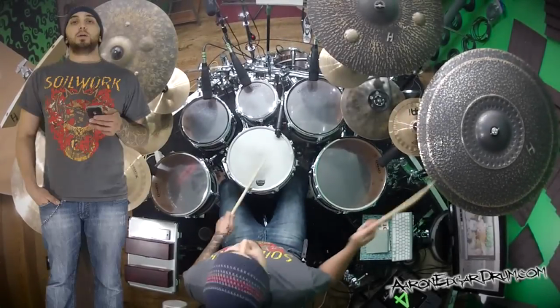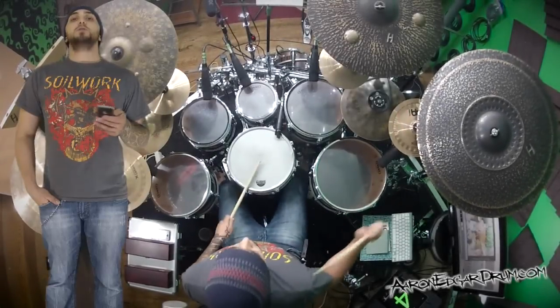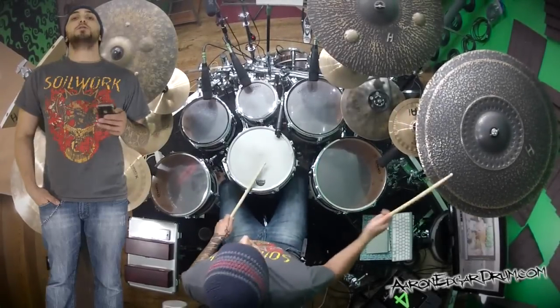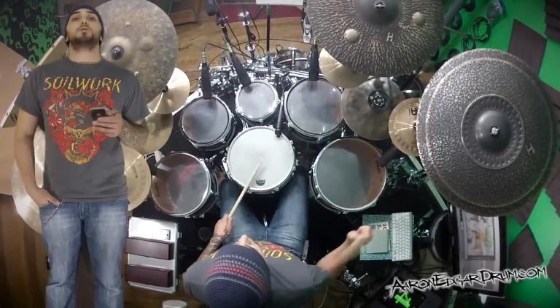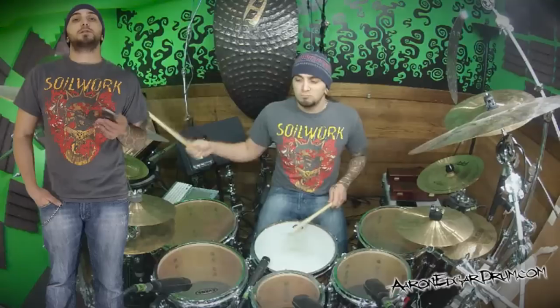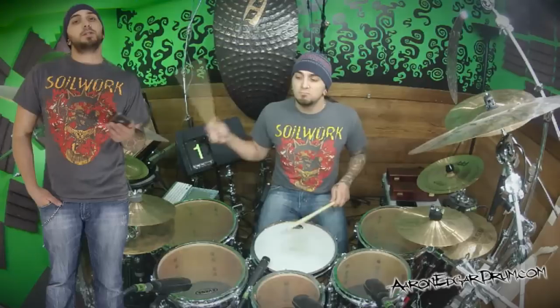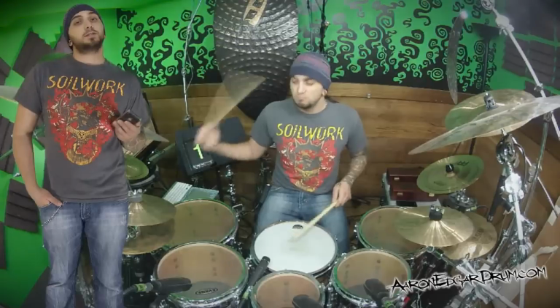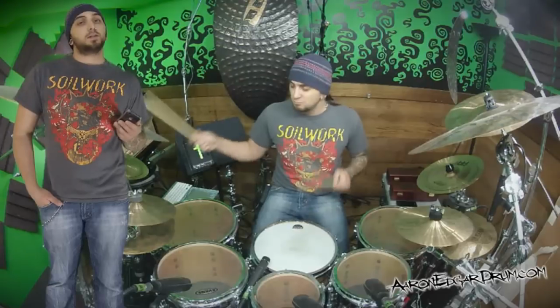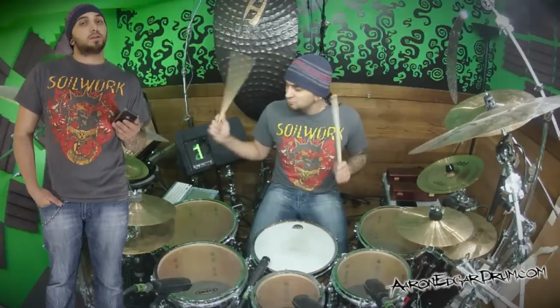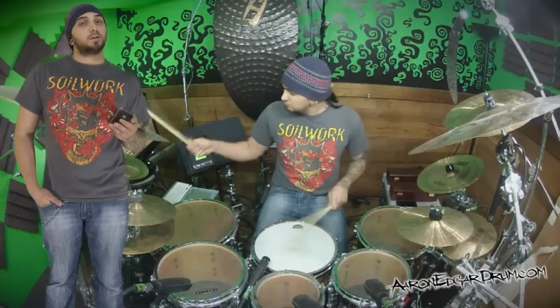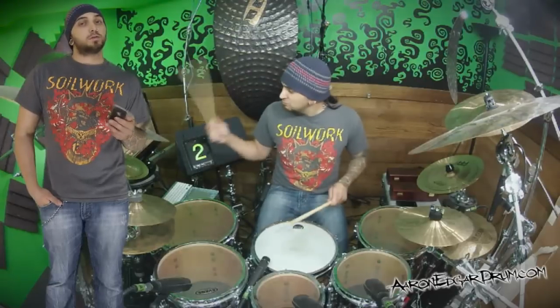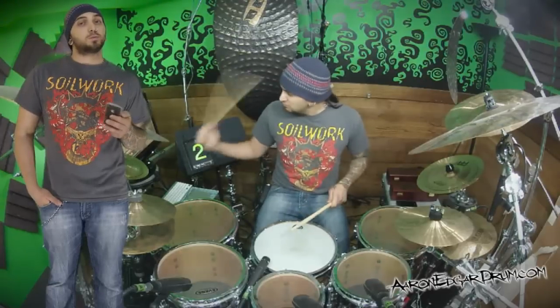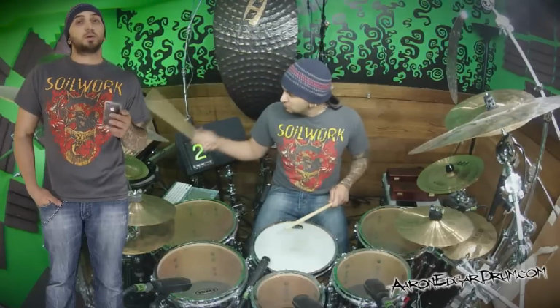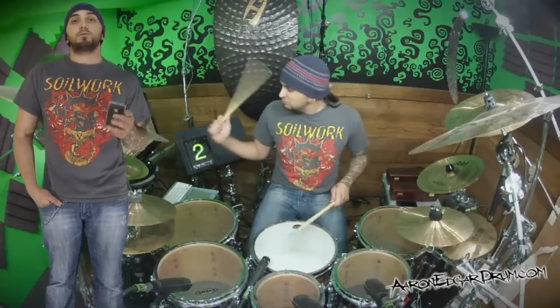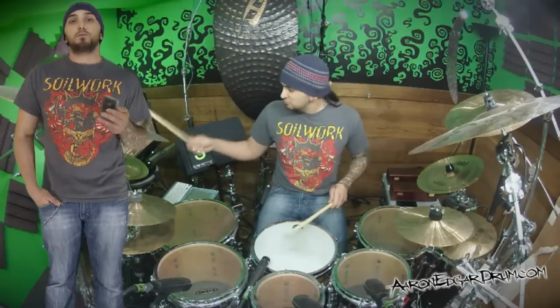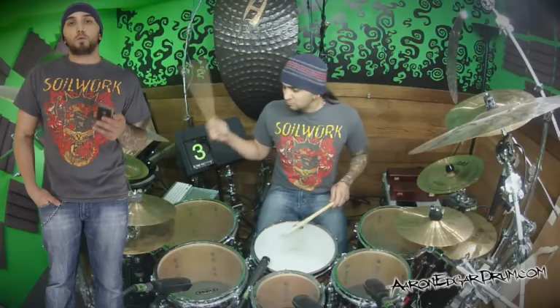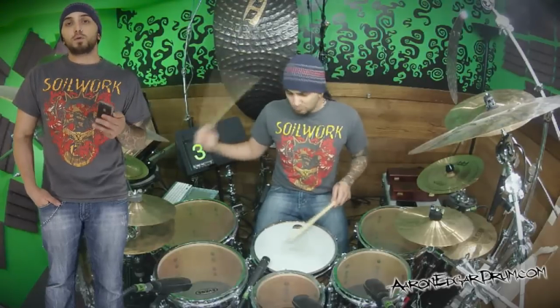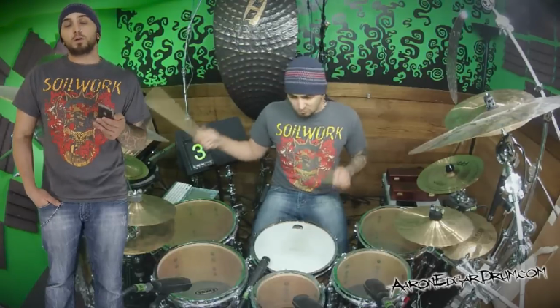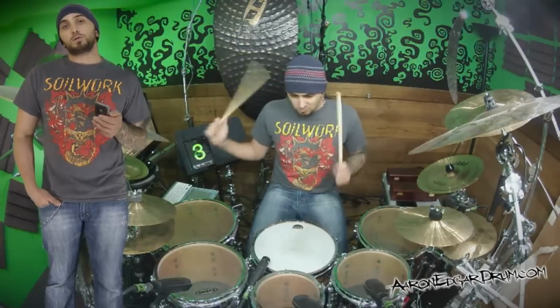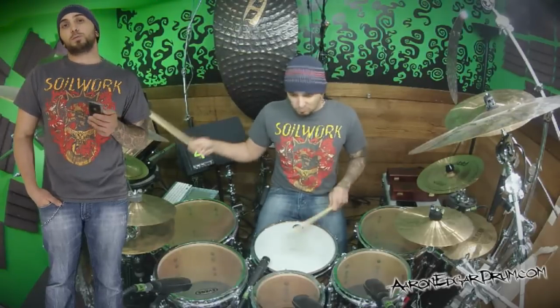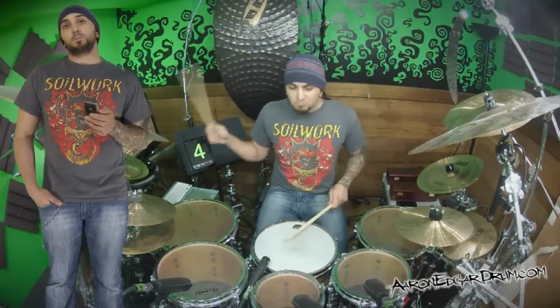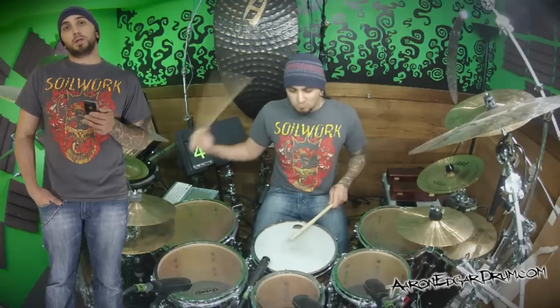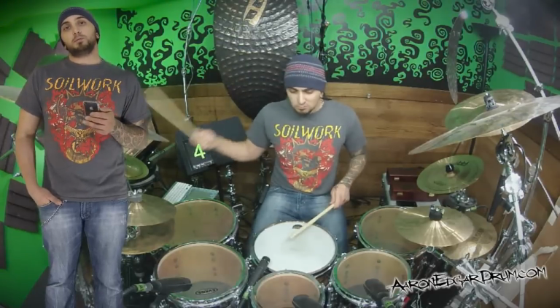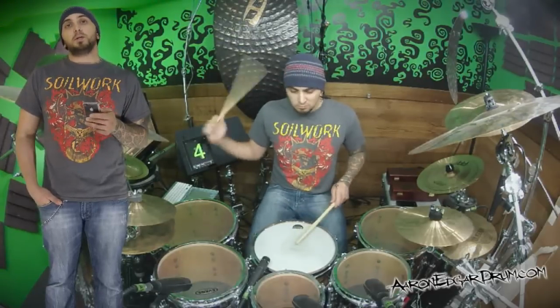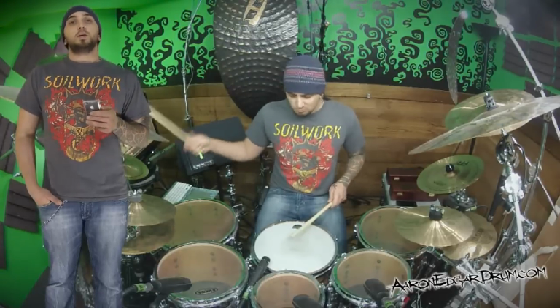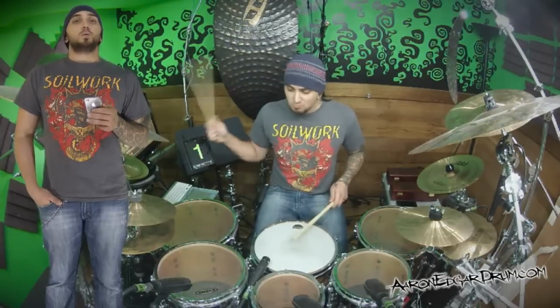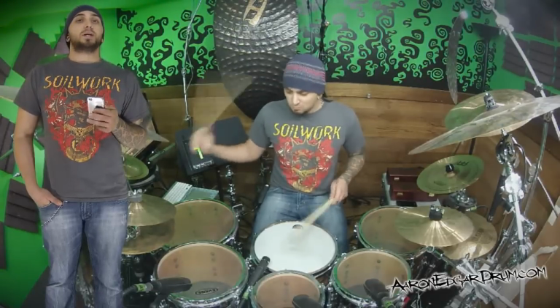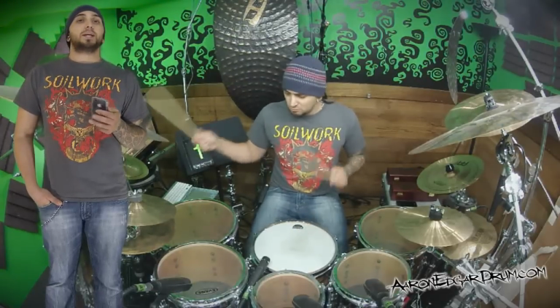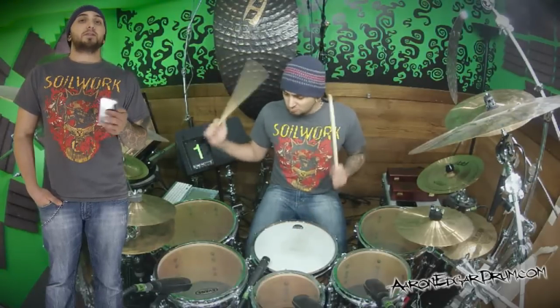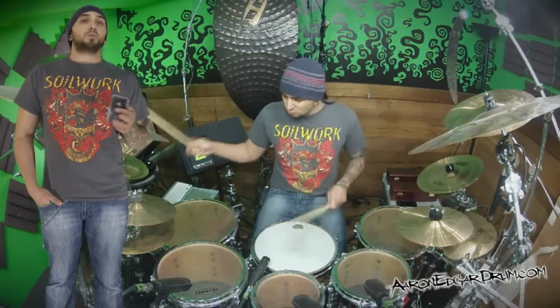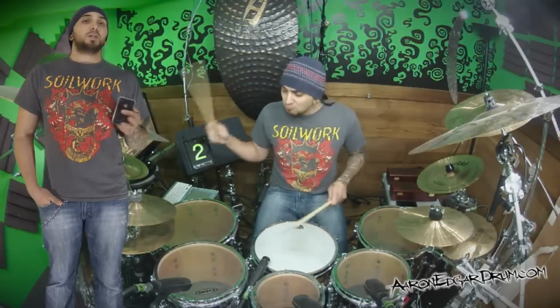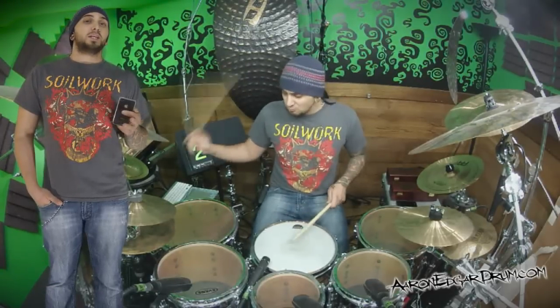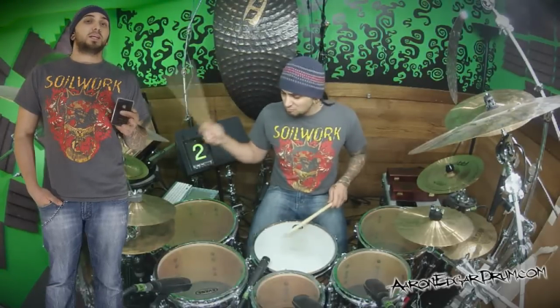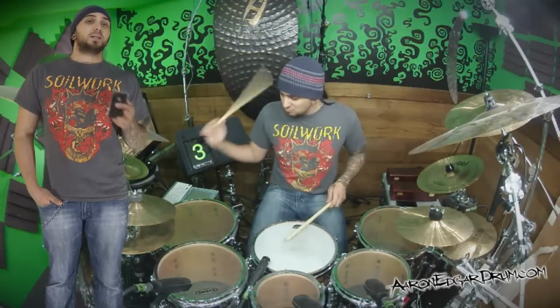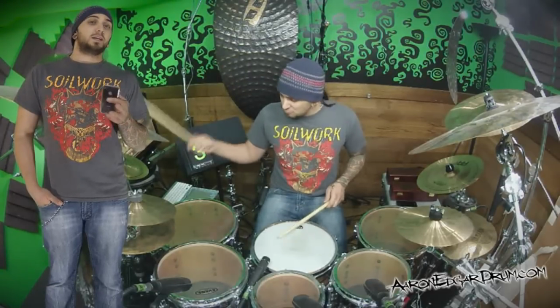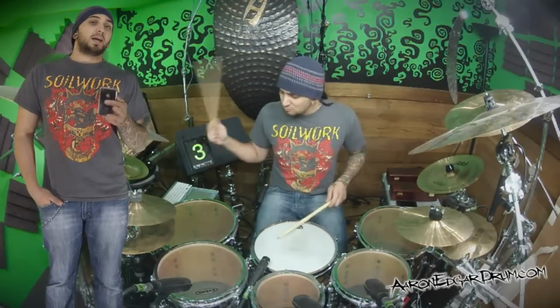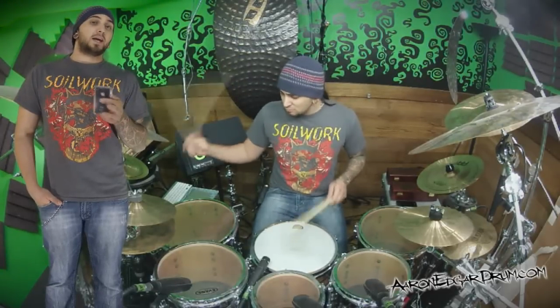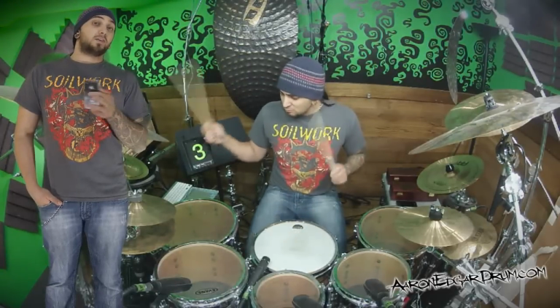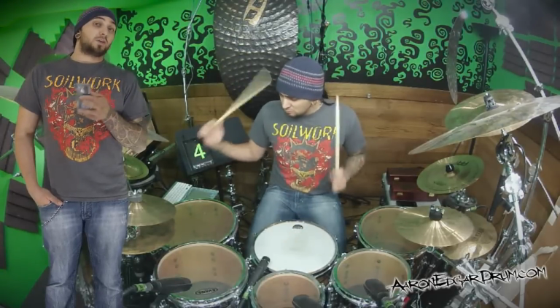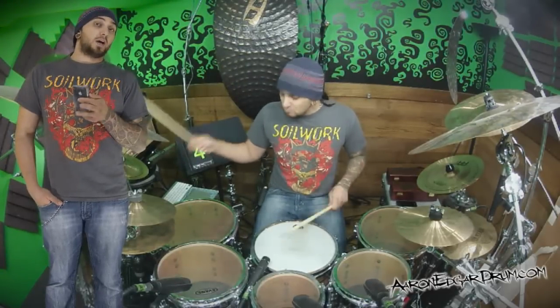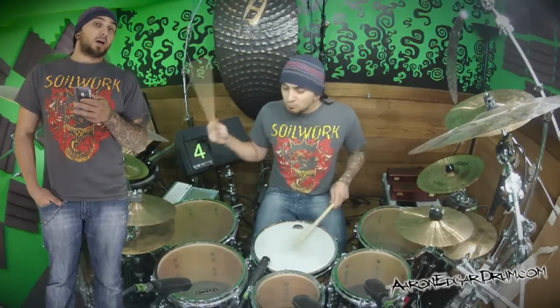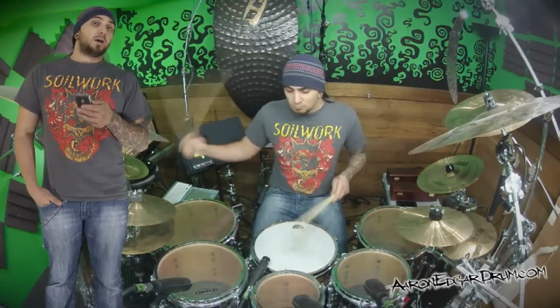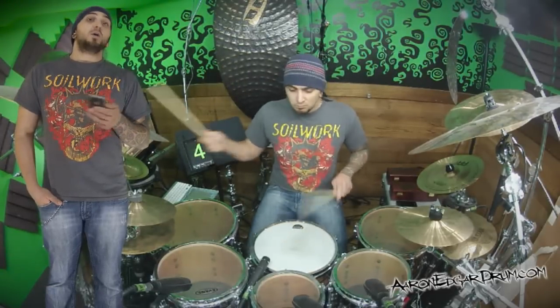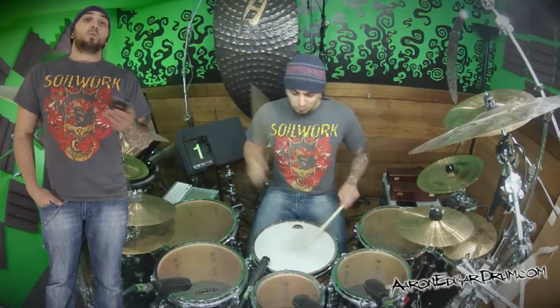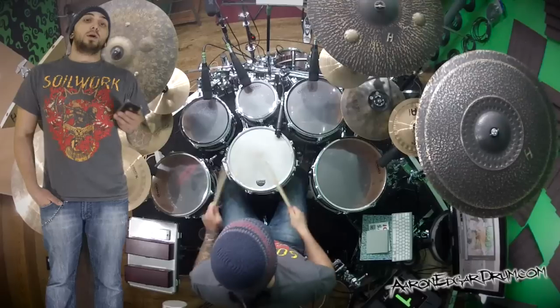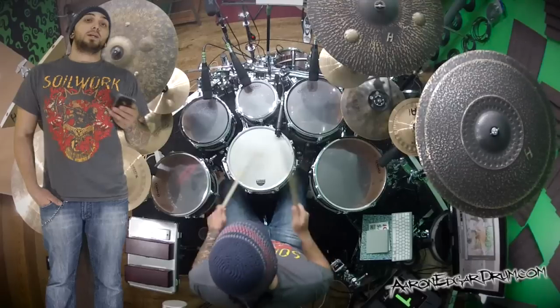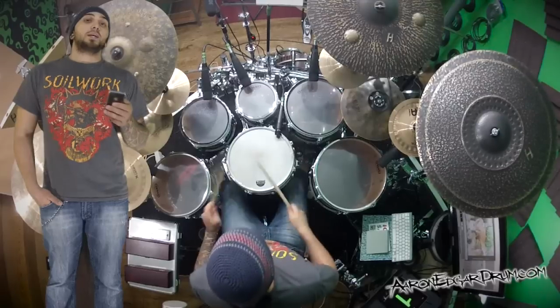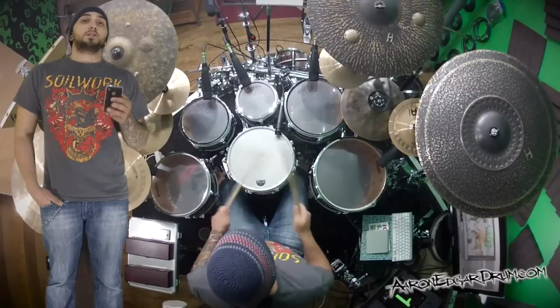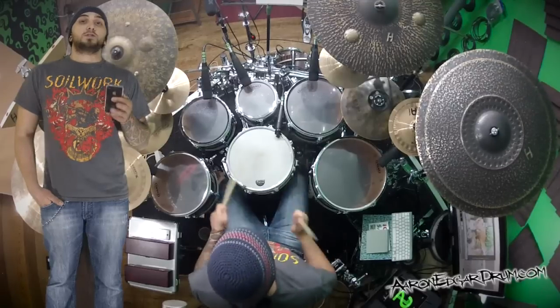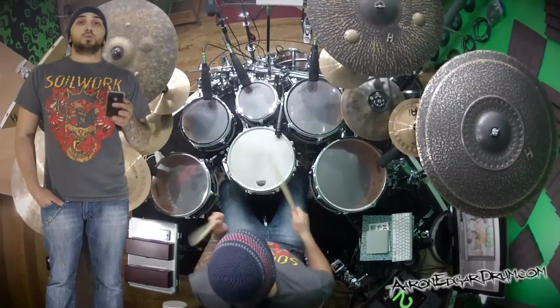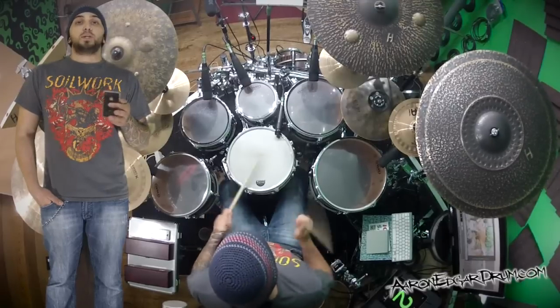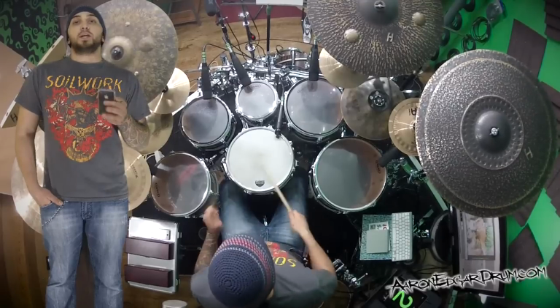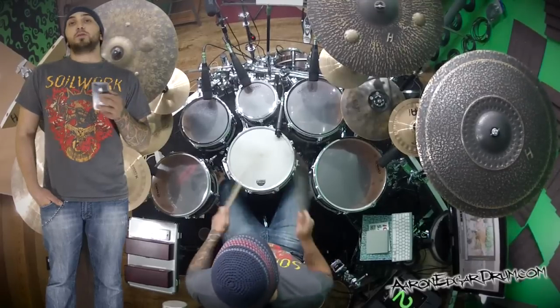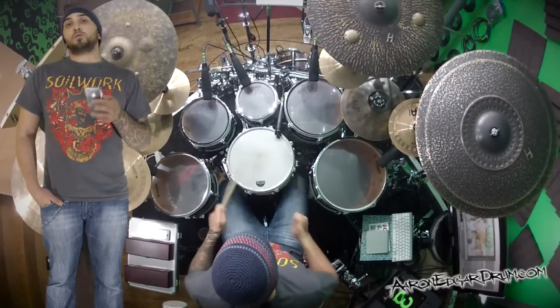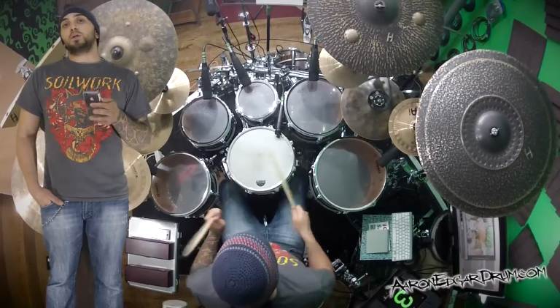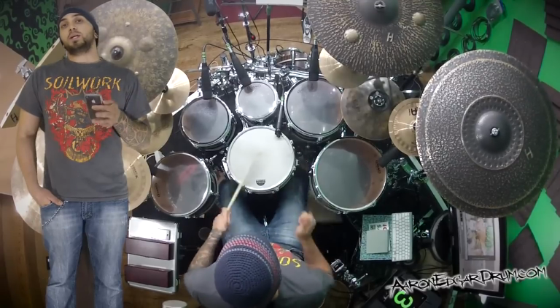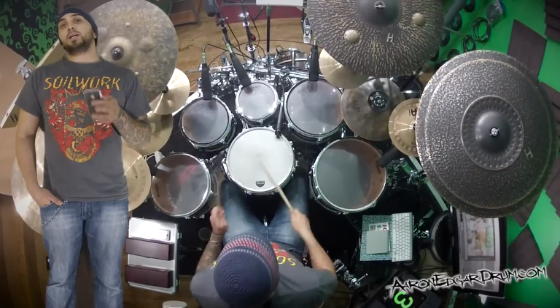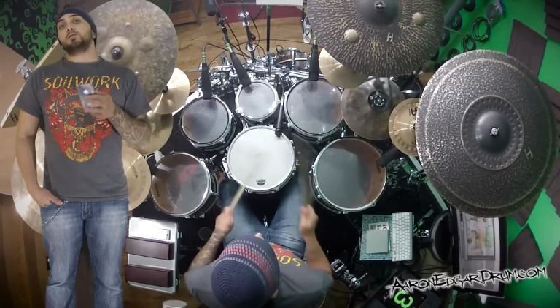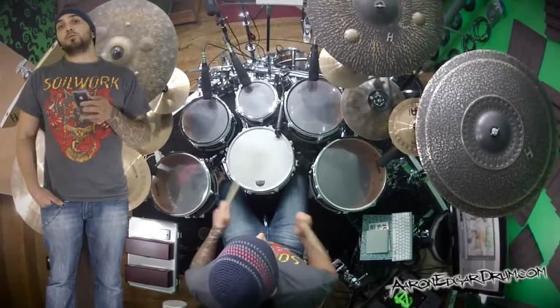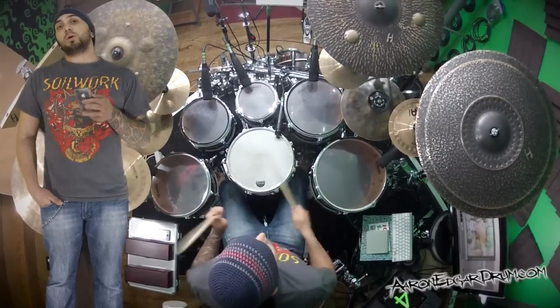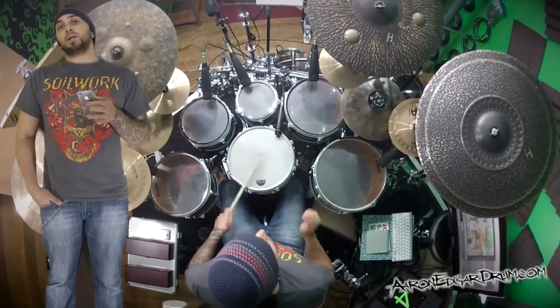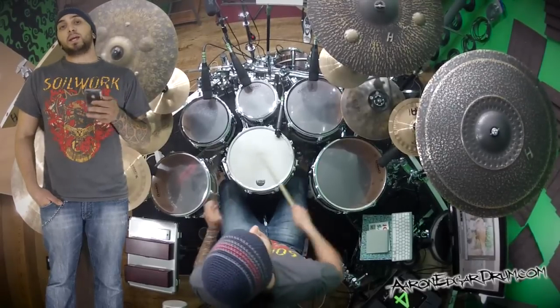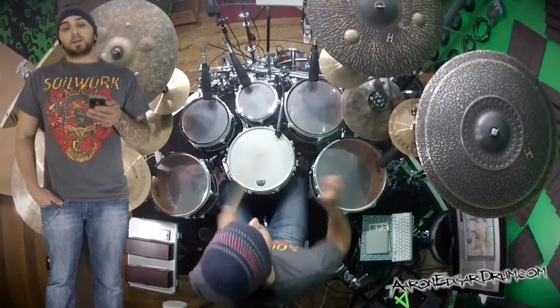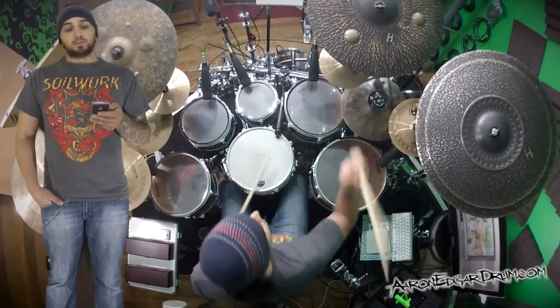So for 16th notes we have 4 notes per beat. We're going to count them as E and A: 1E and a, 2E and a, 3E and a, 4E and a.